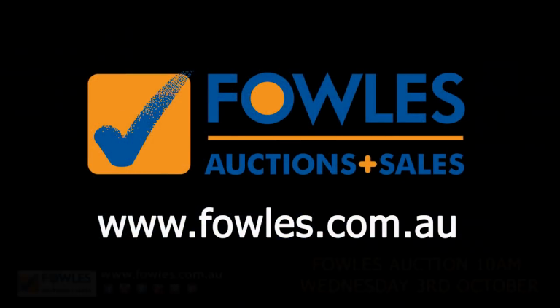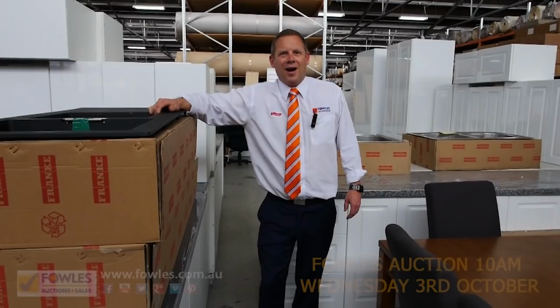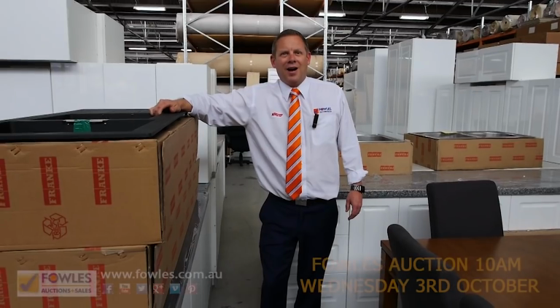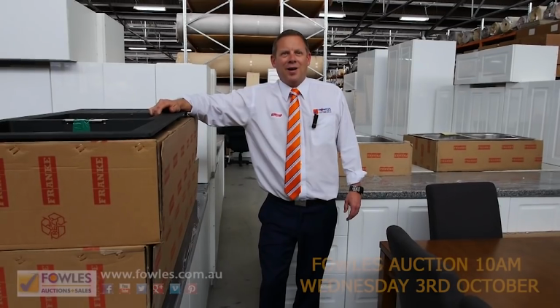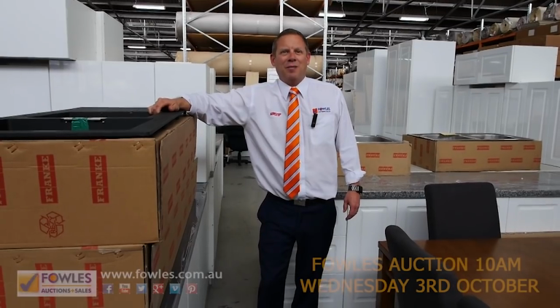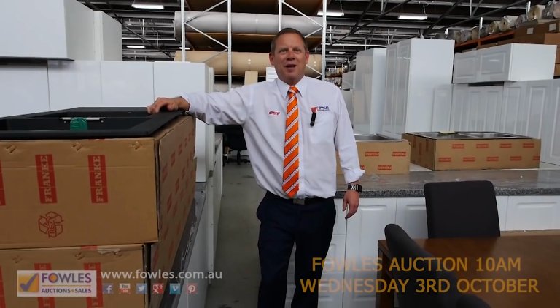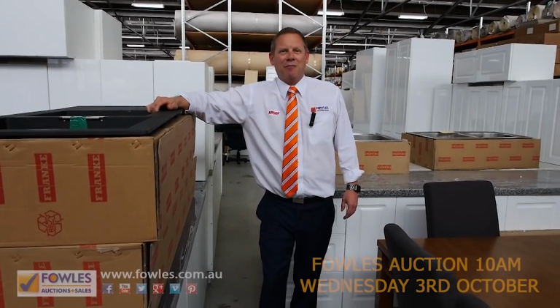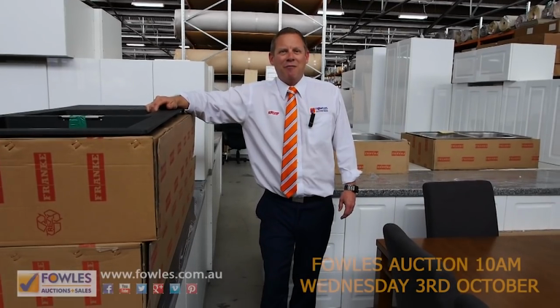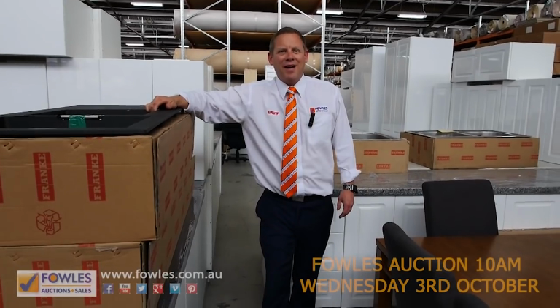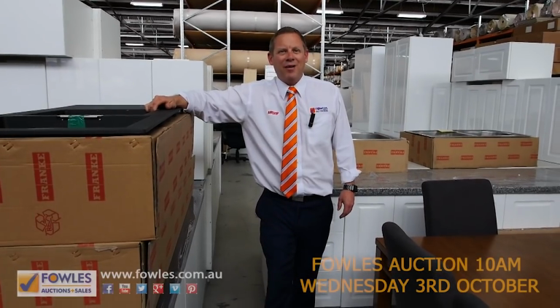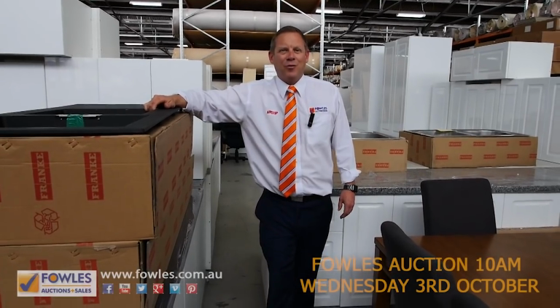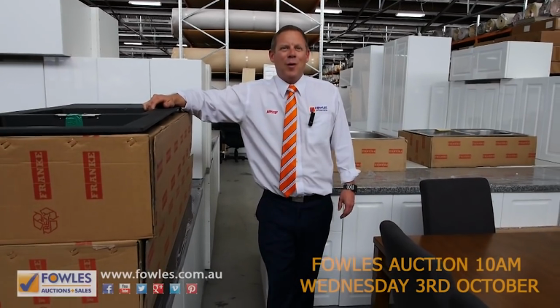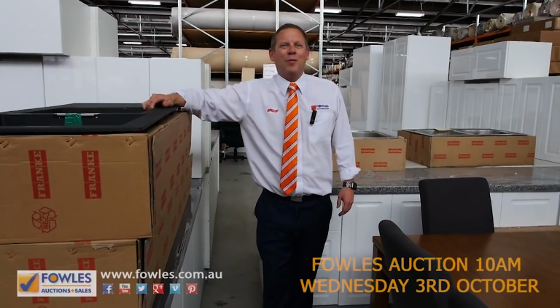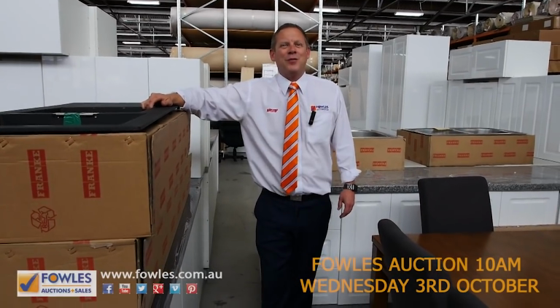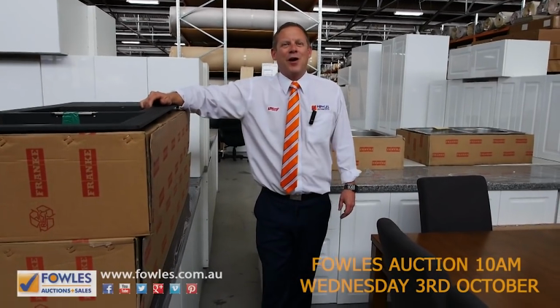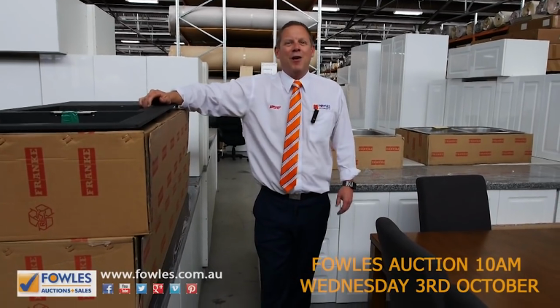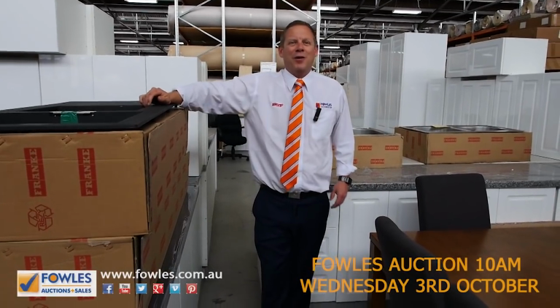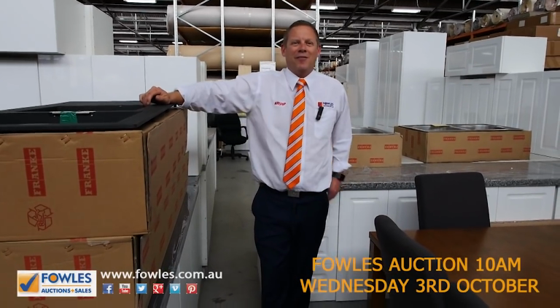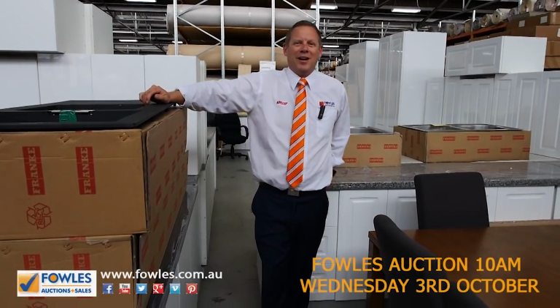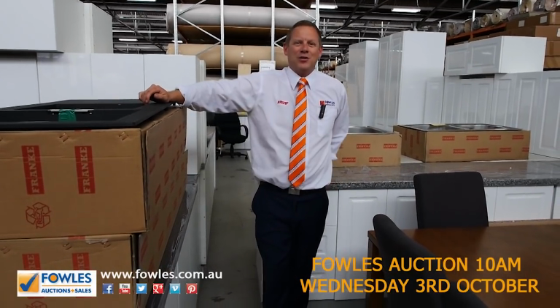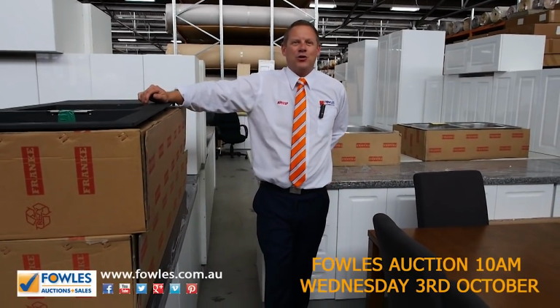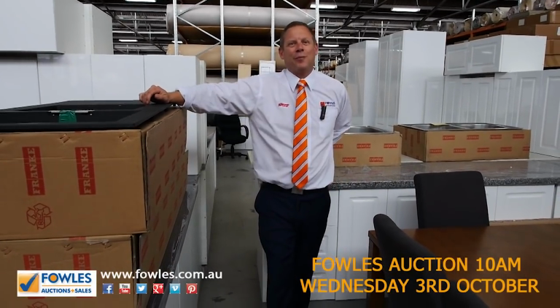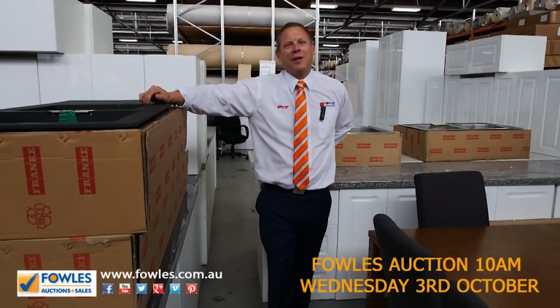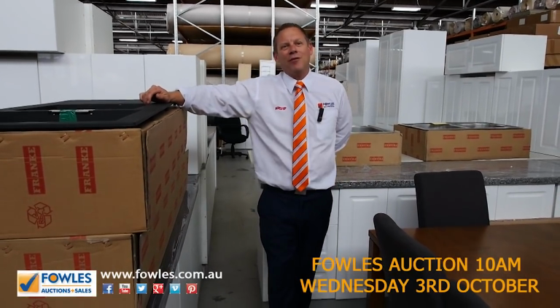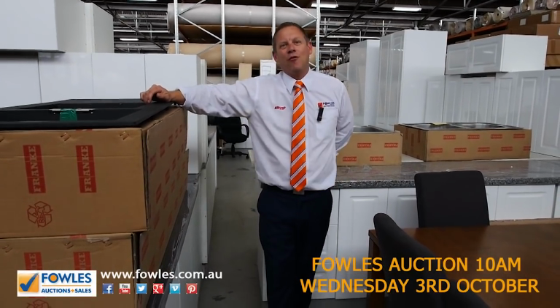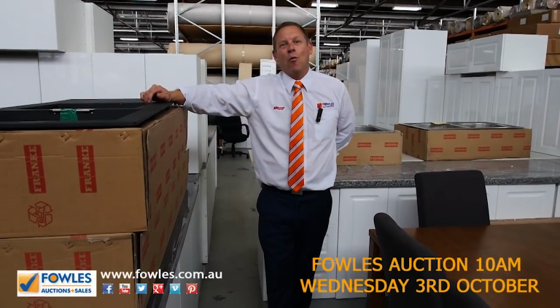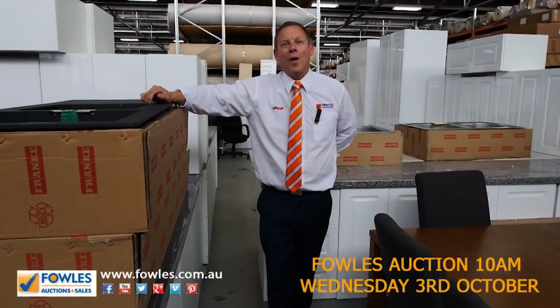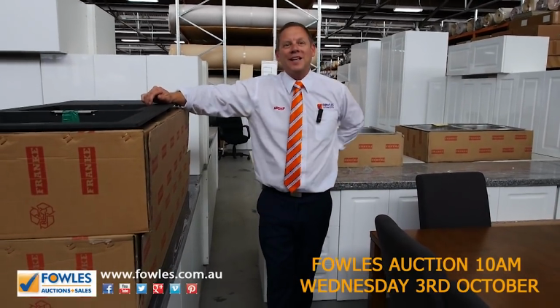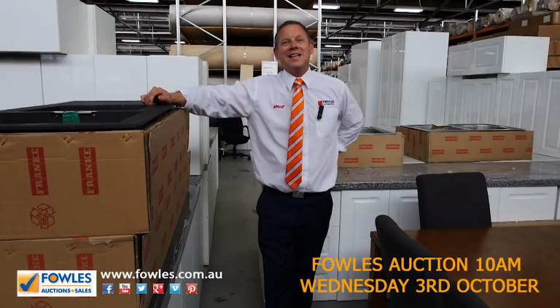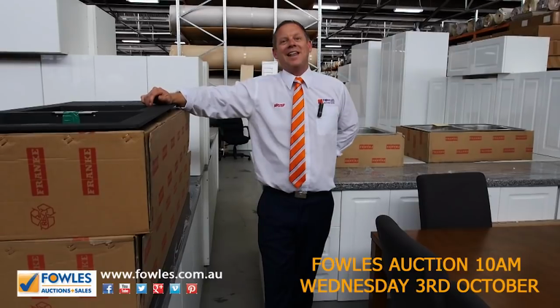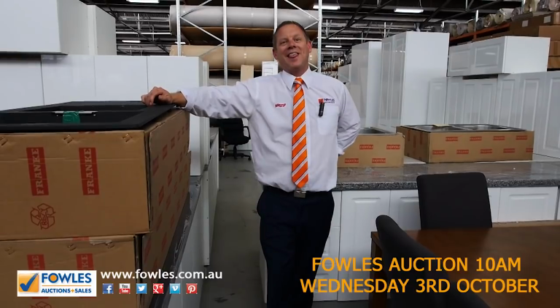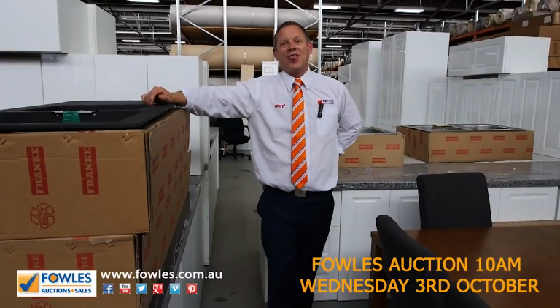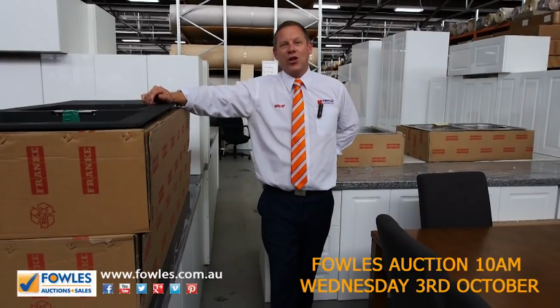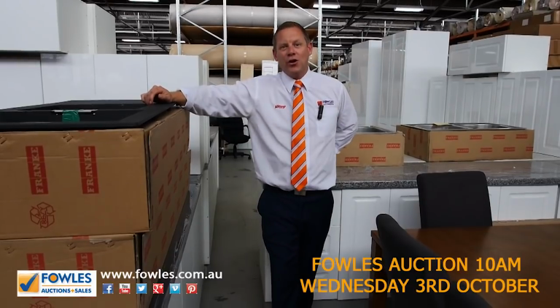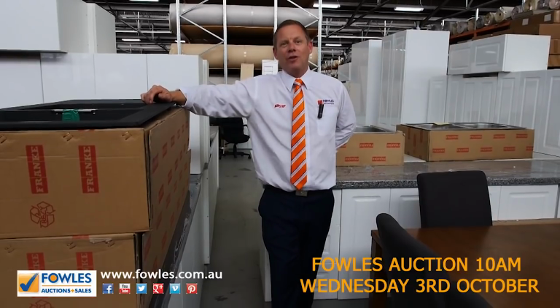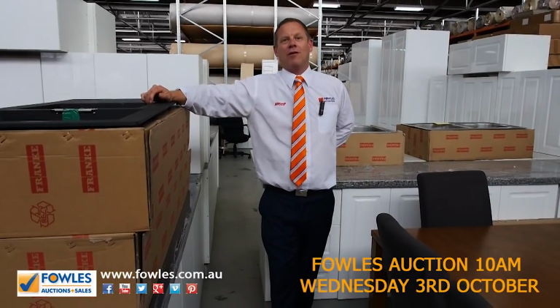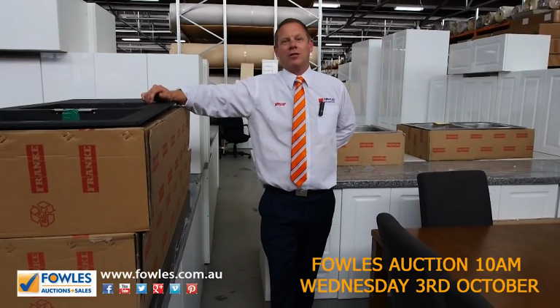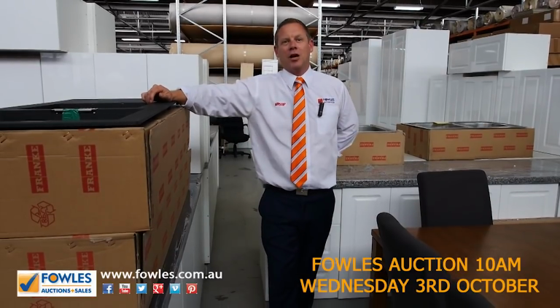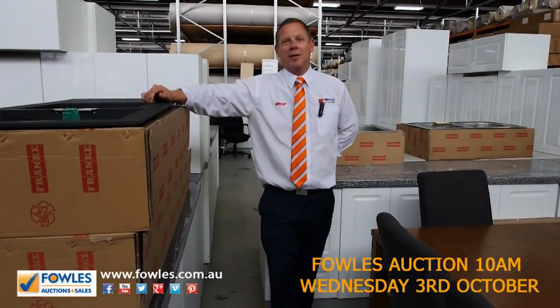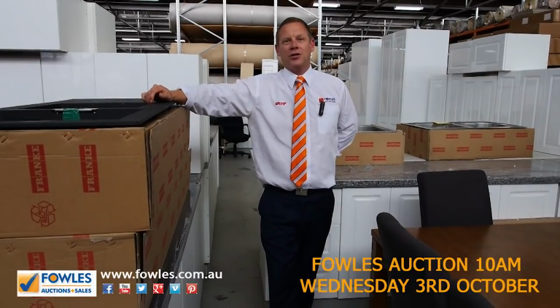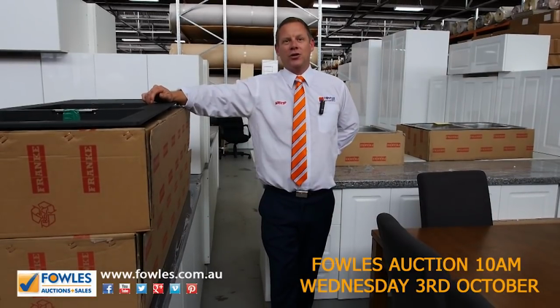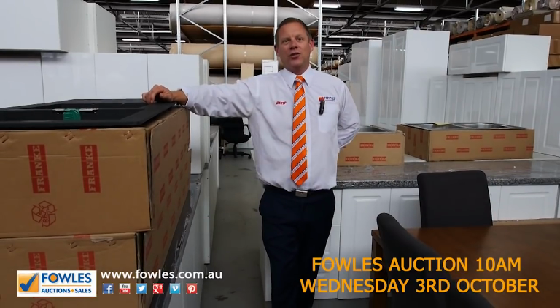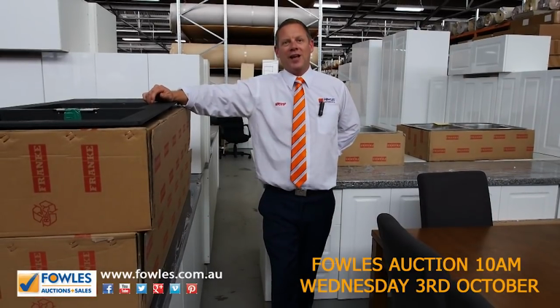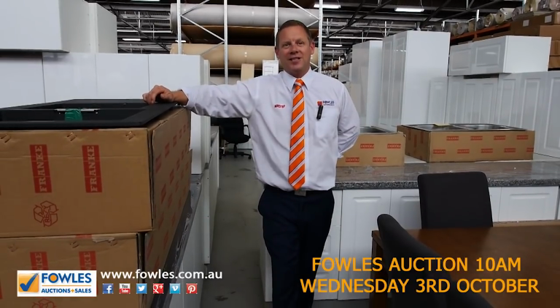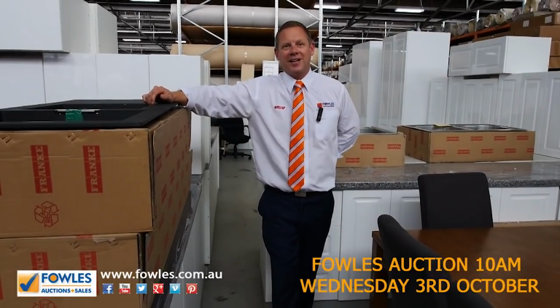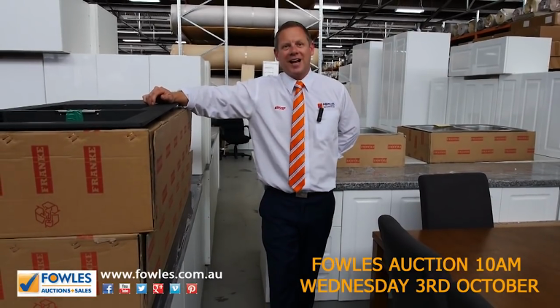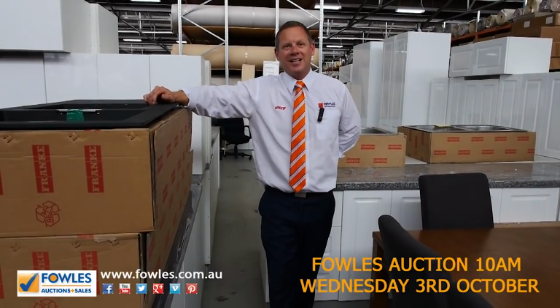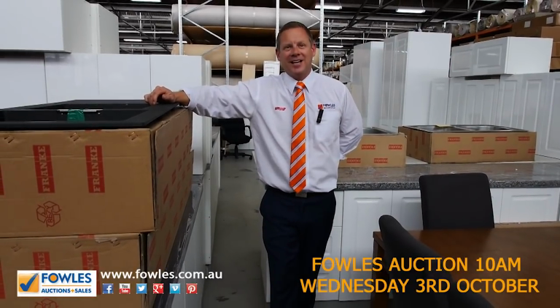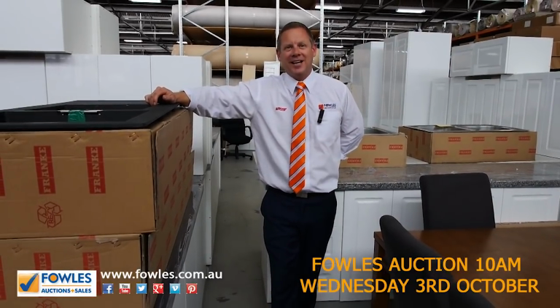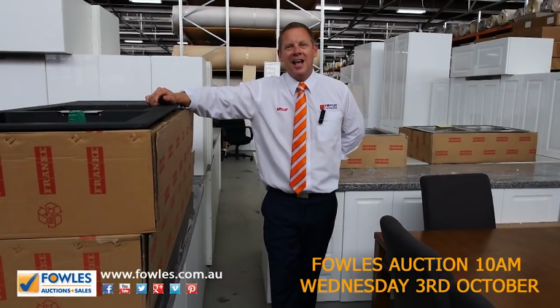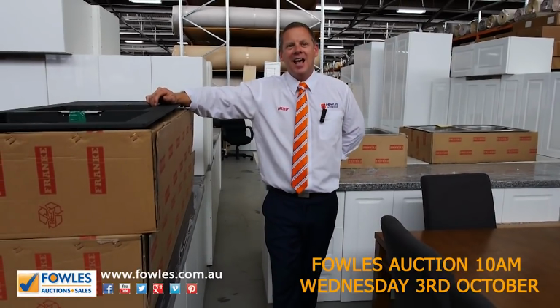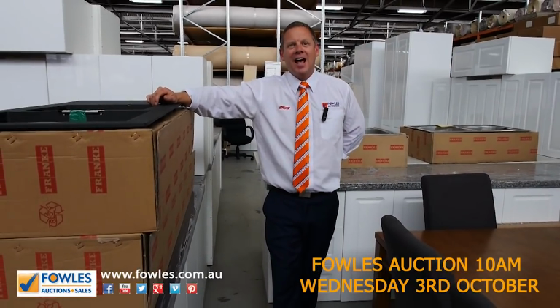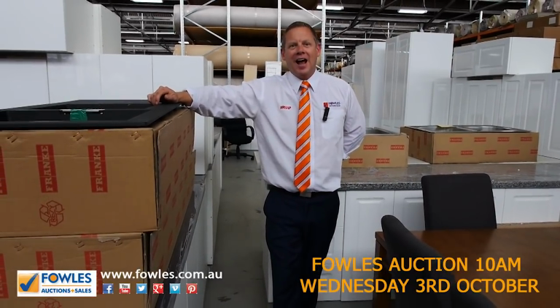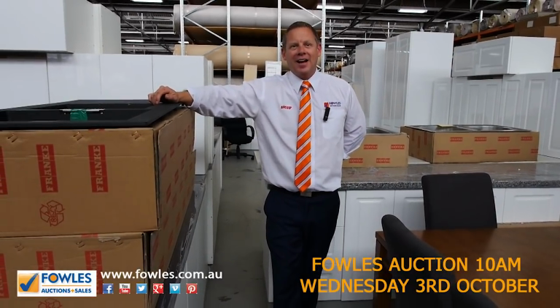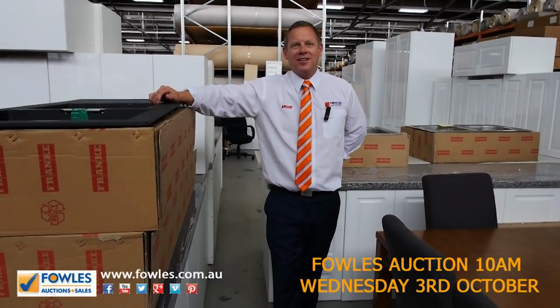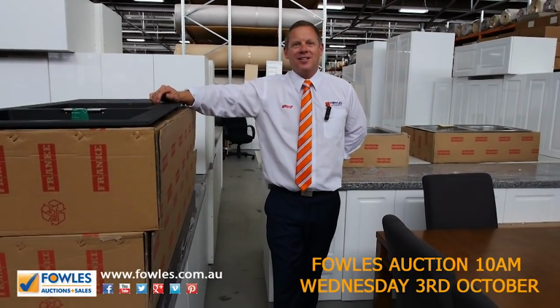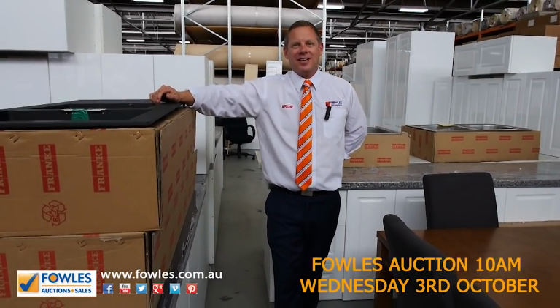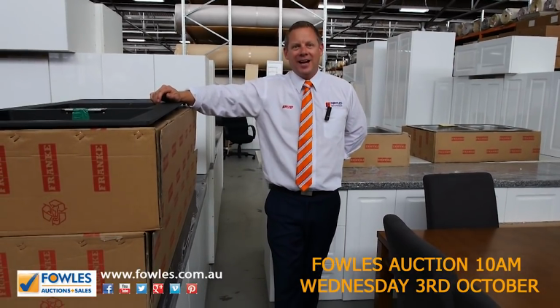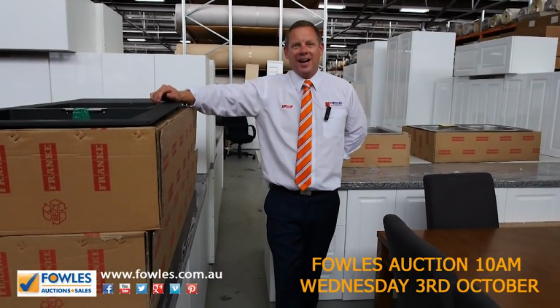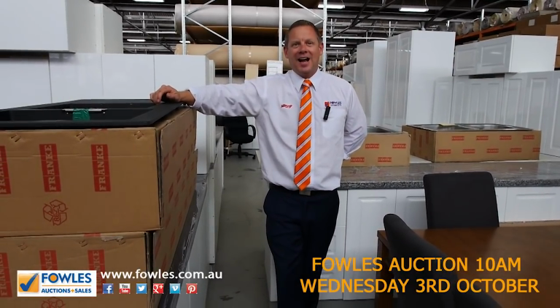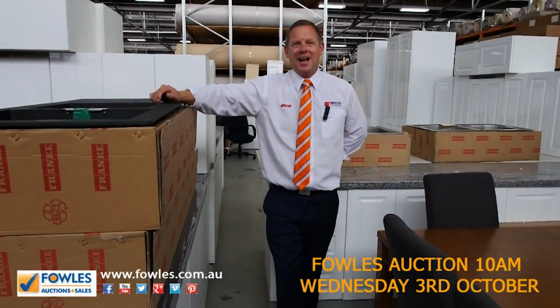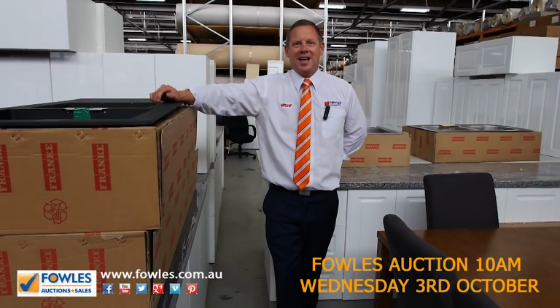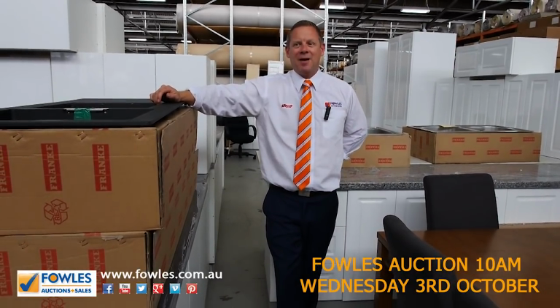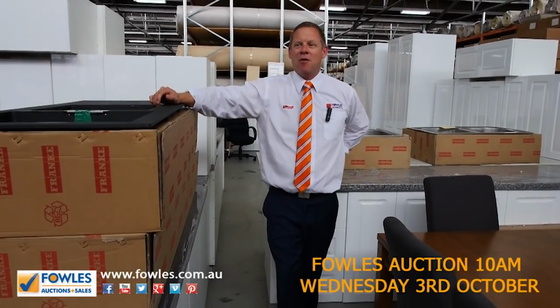Hi, I'm Liam from Fowls, and welcome to the Home Renovators auction preview for Wednesday the 3rd of October 2018 at 10 a.m.